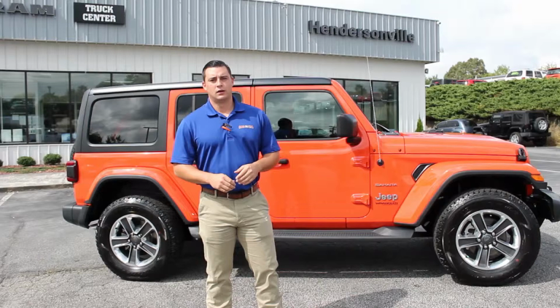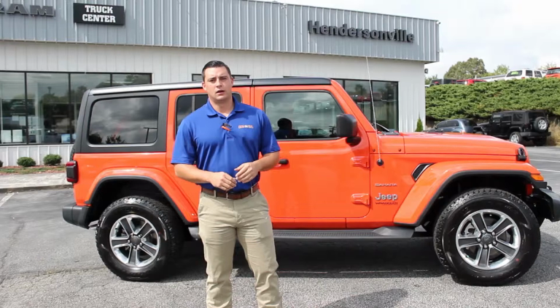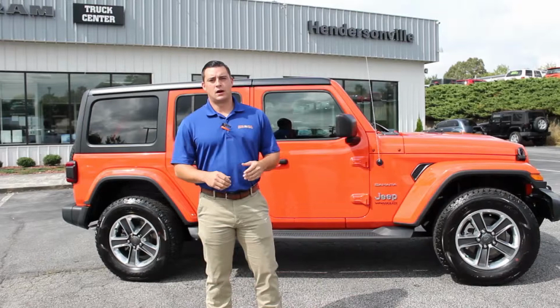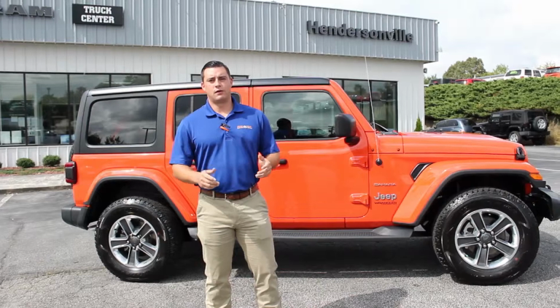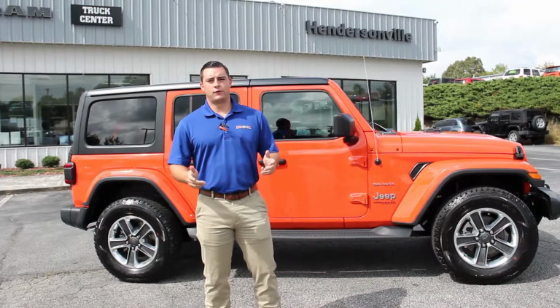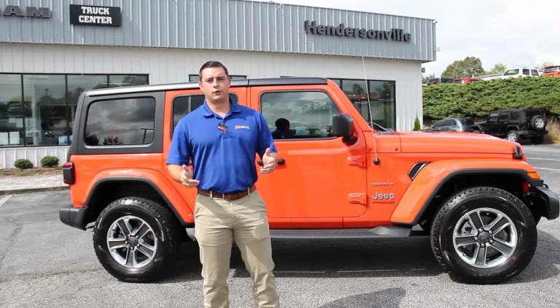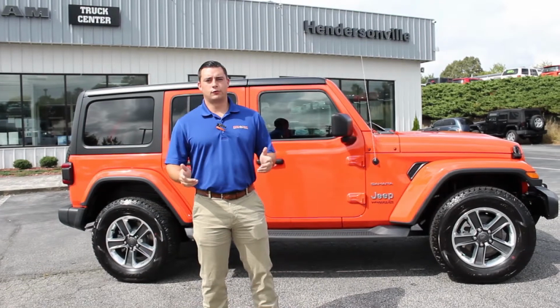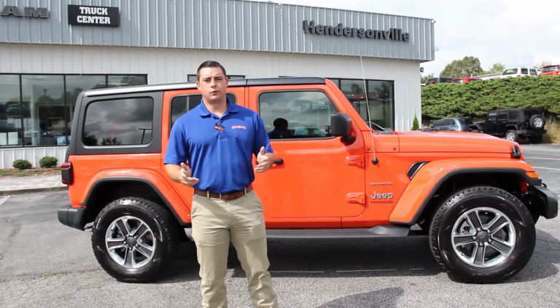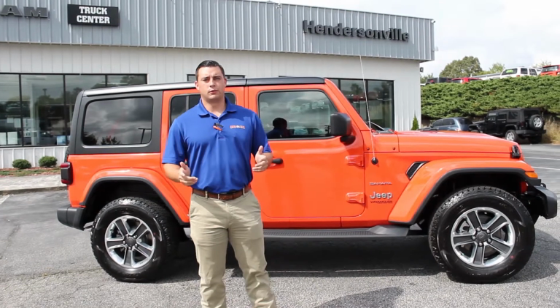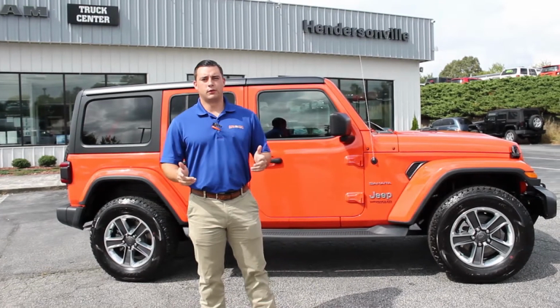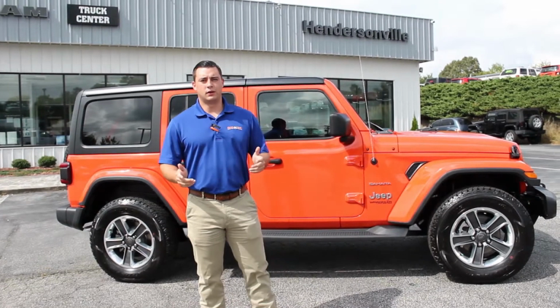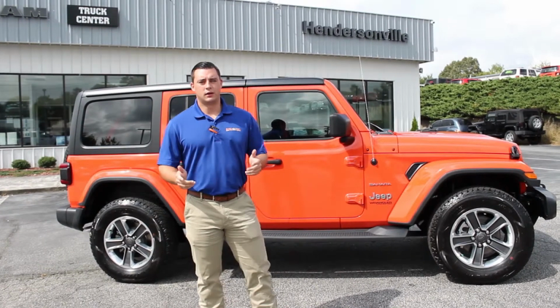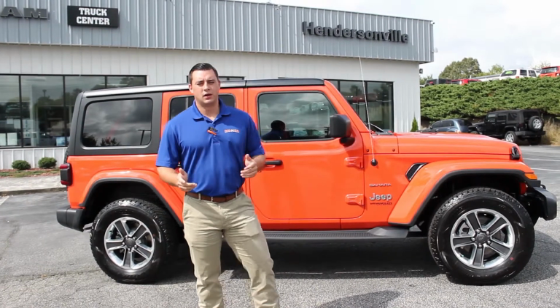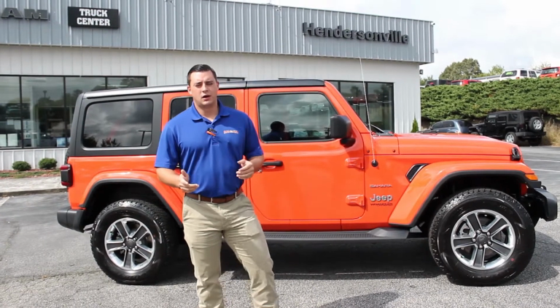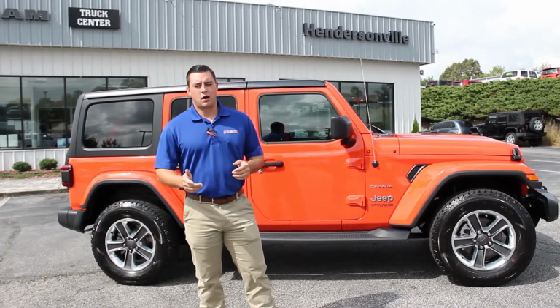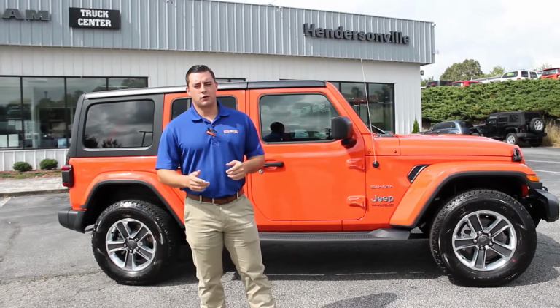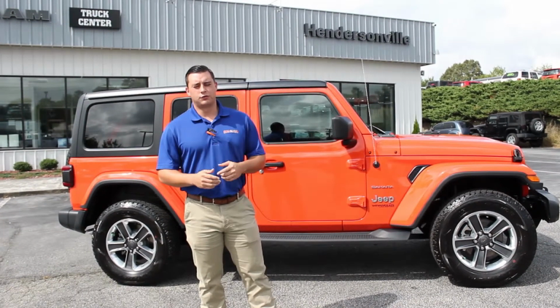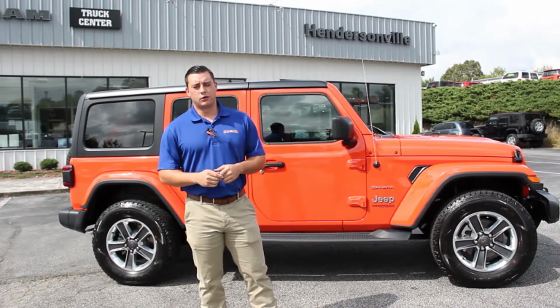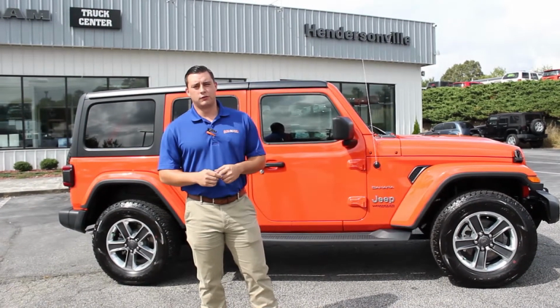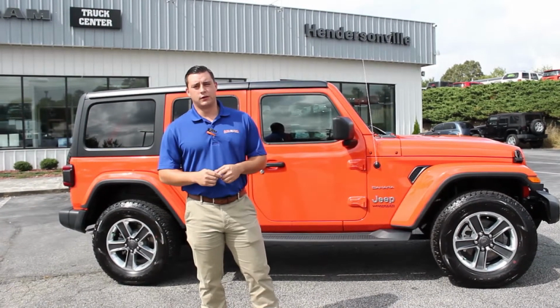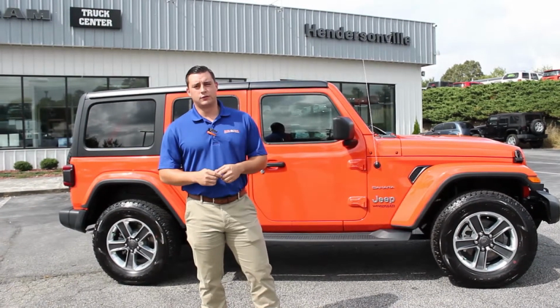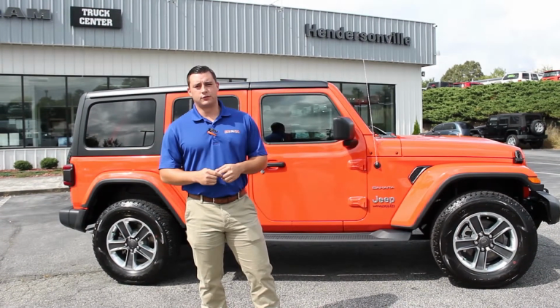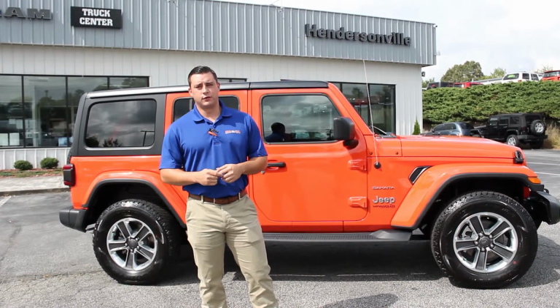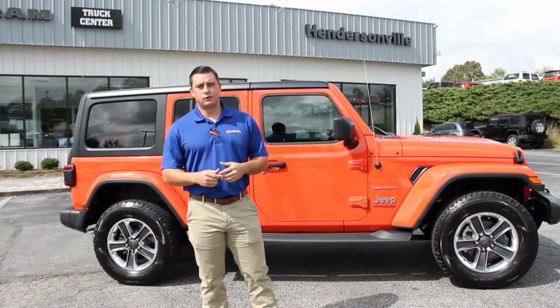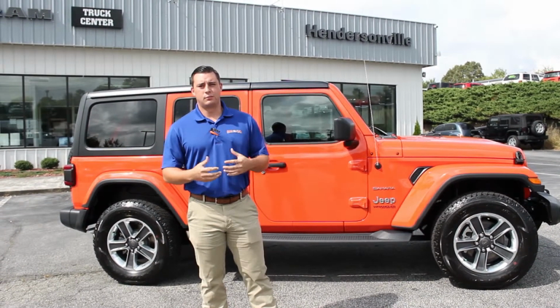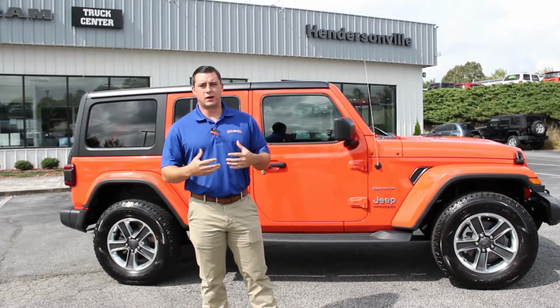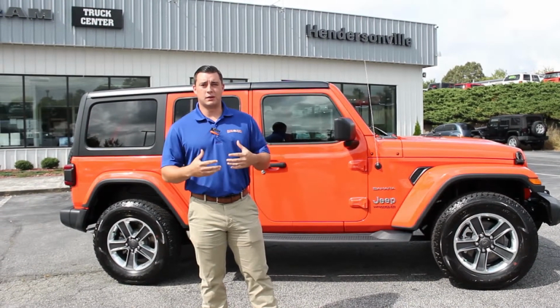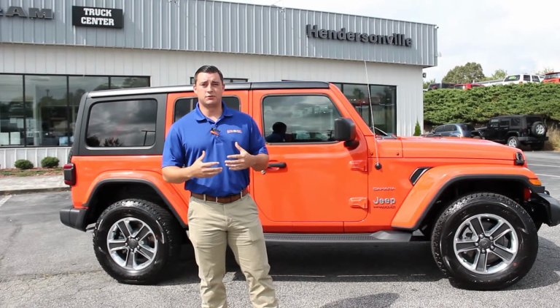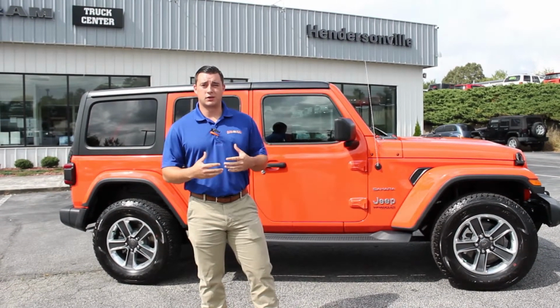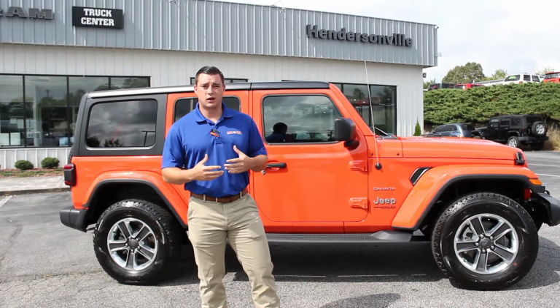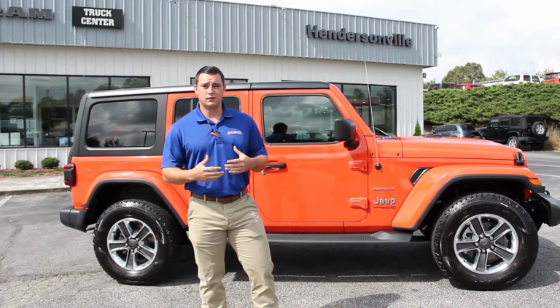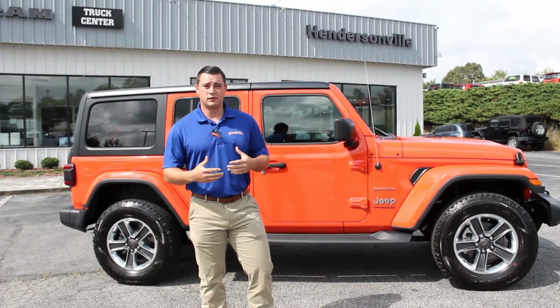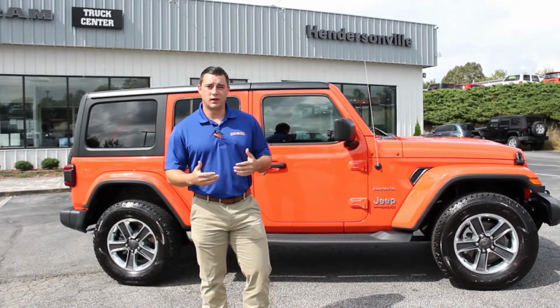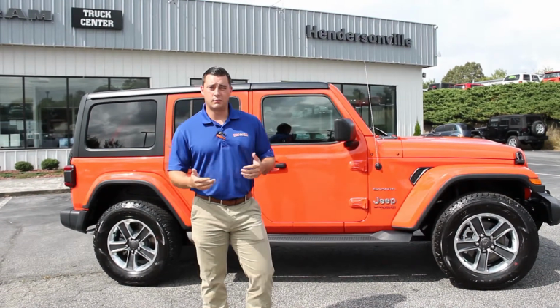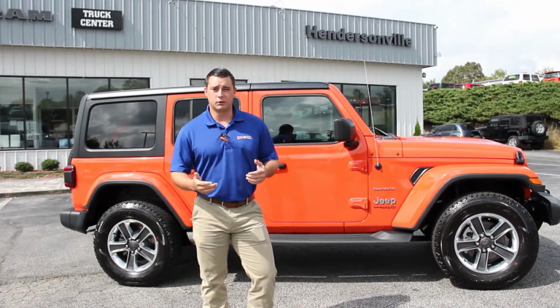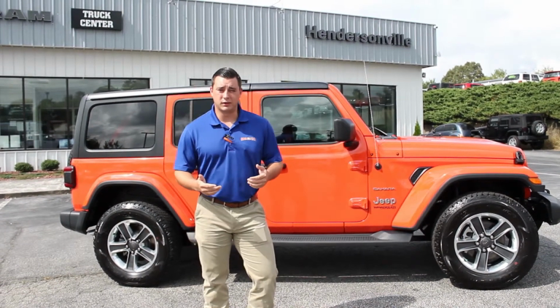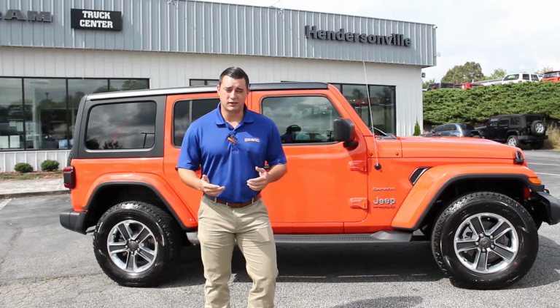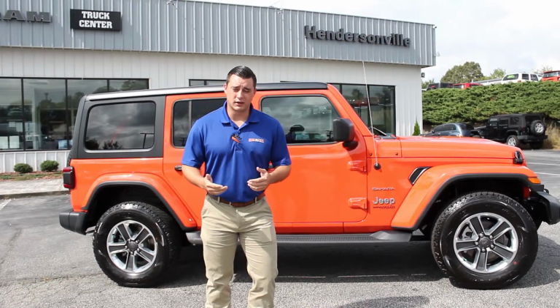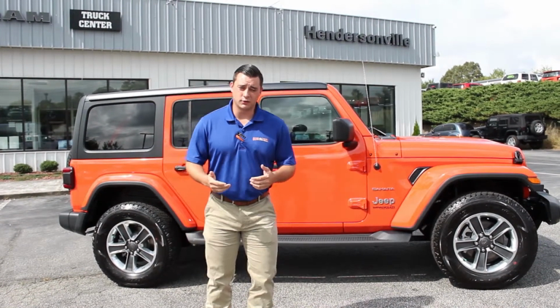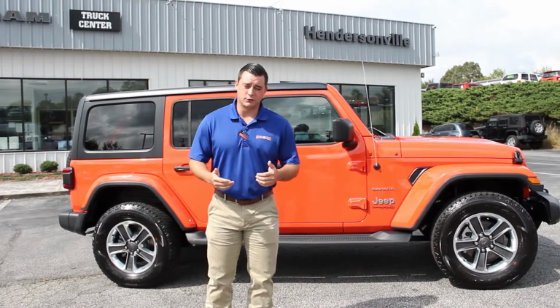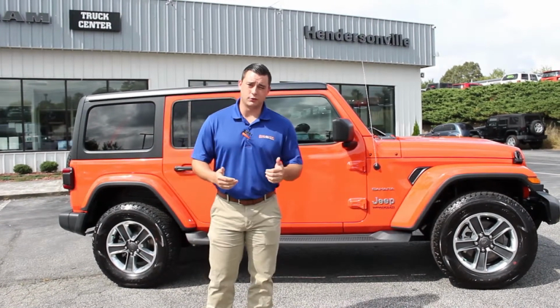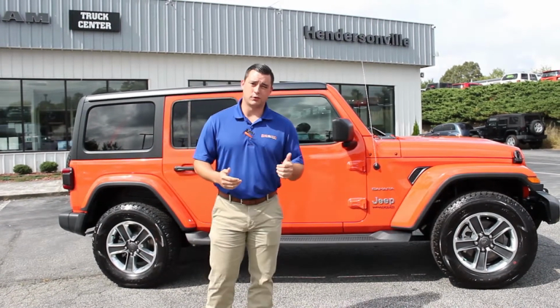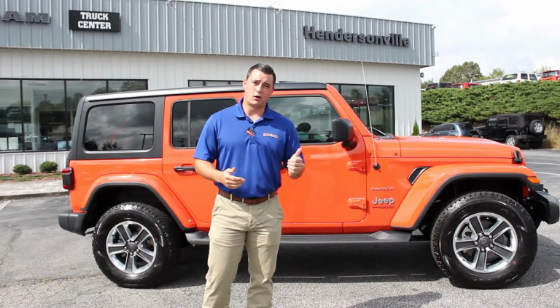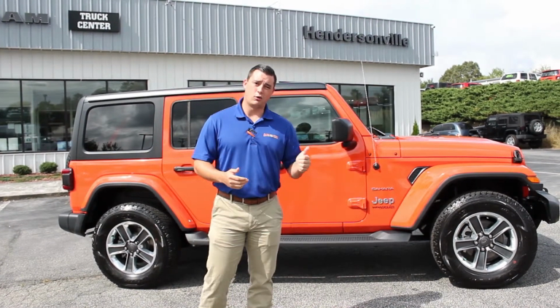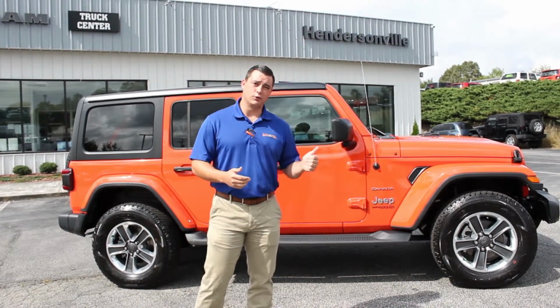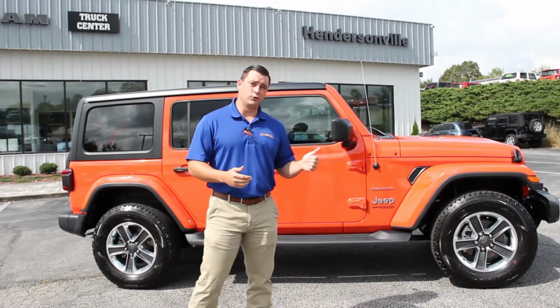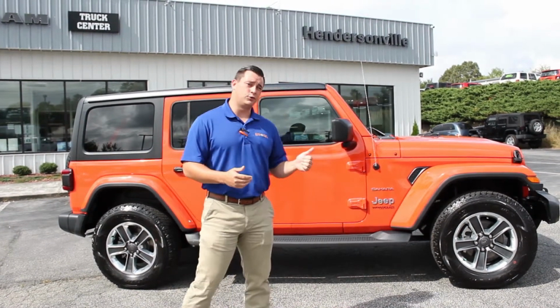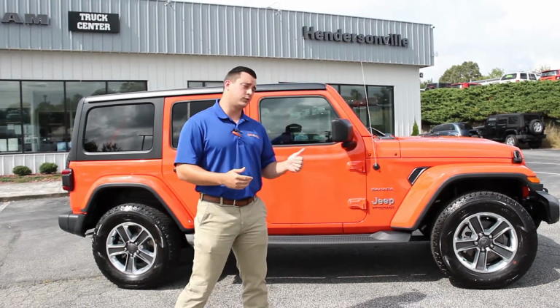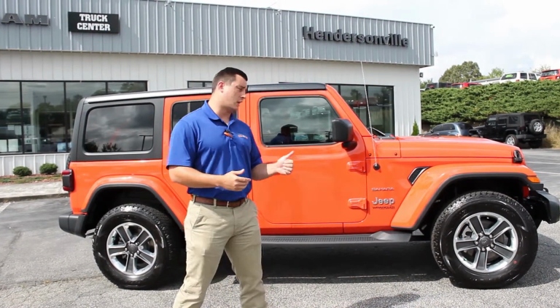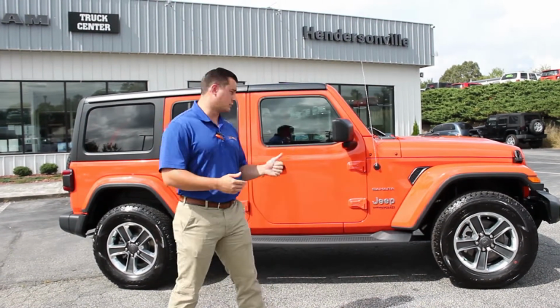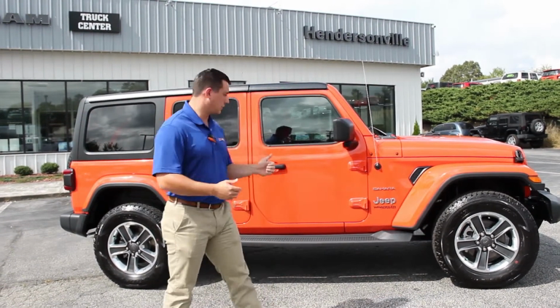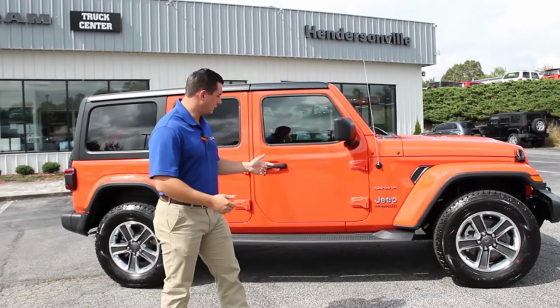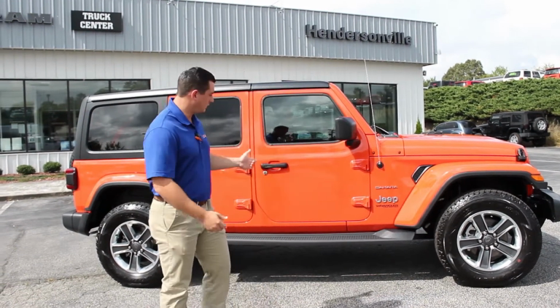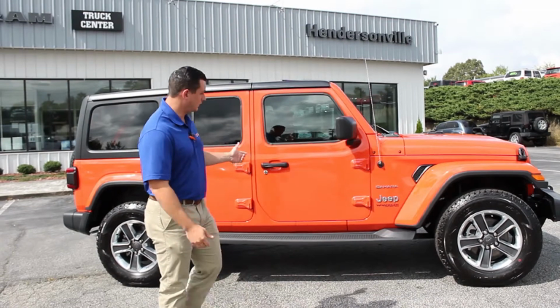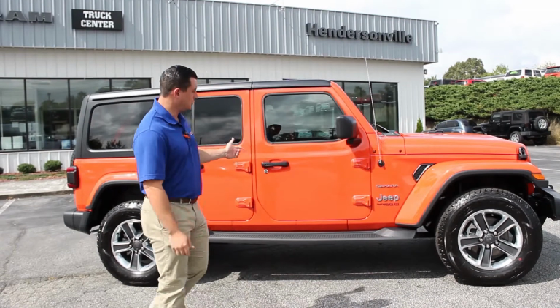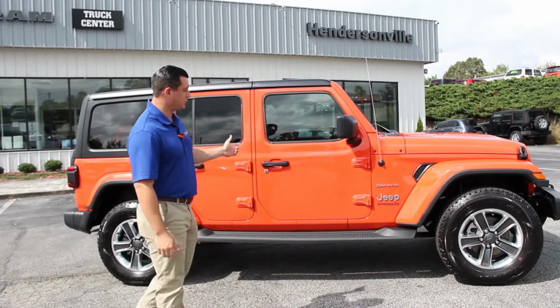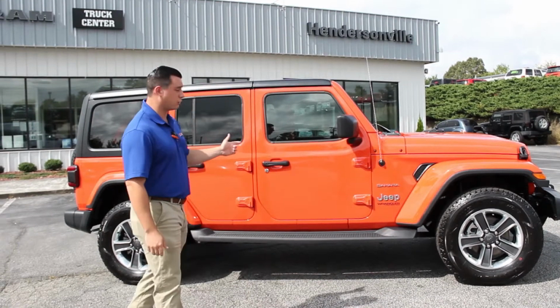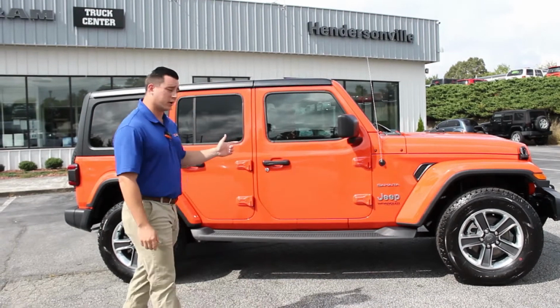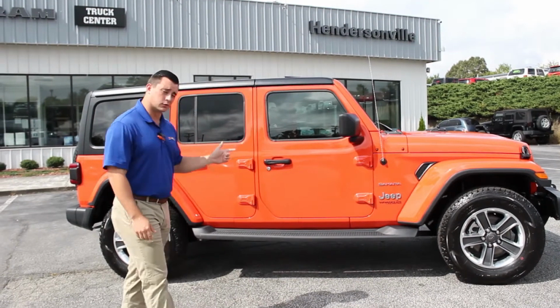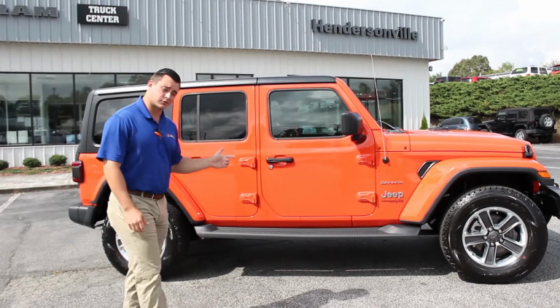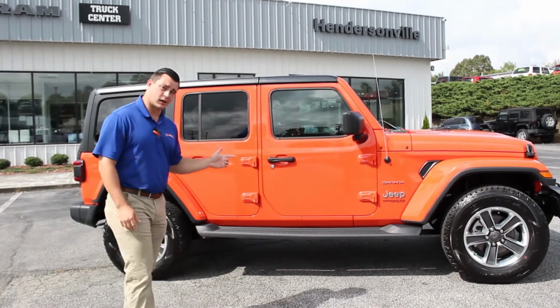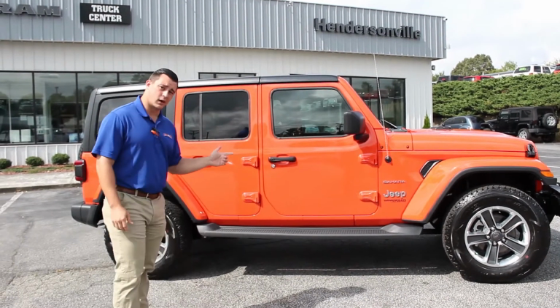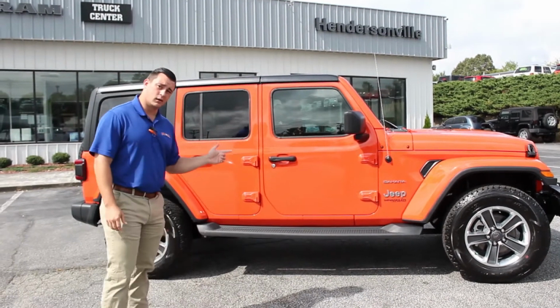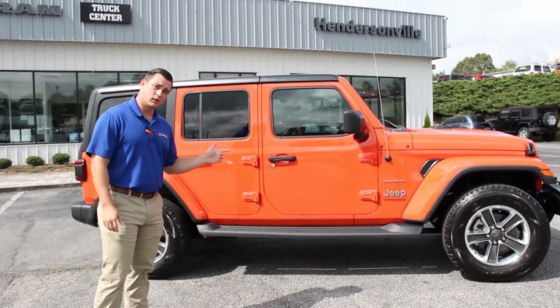Alright folks, welcome to Autostar of Hendersonville. My name is Todd. Today I'm going to be taking you through the all new 2018 Jeep Wrangler Sahara.